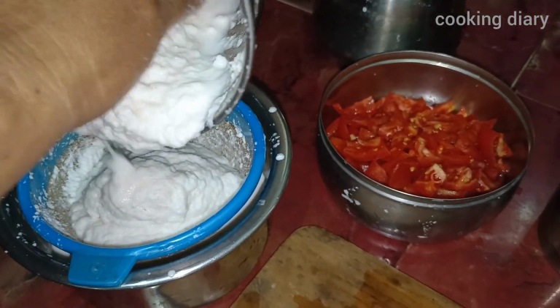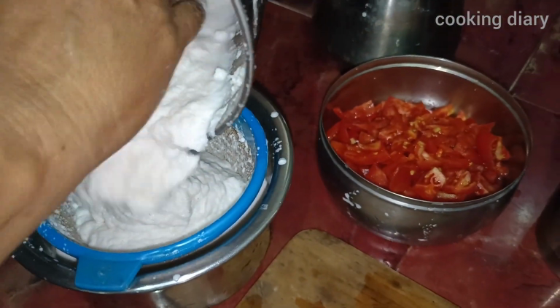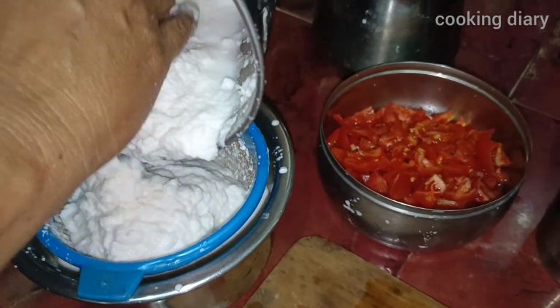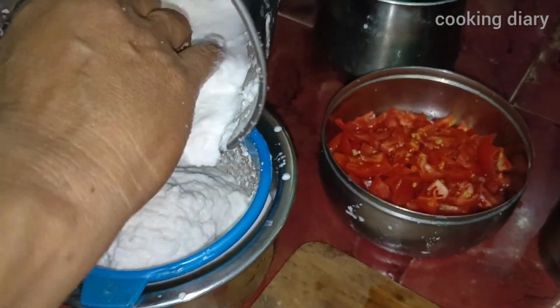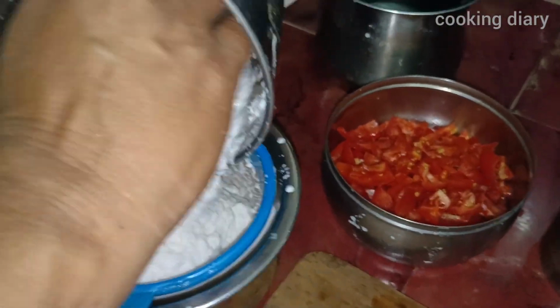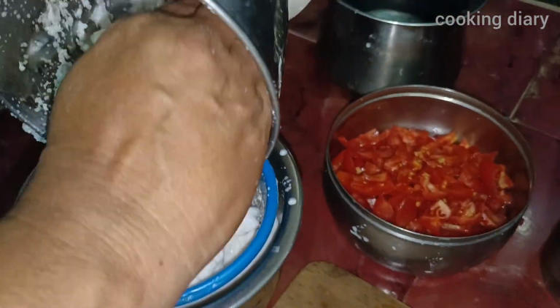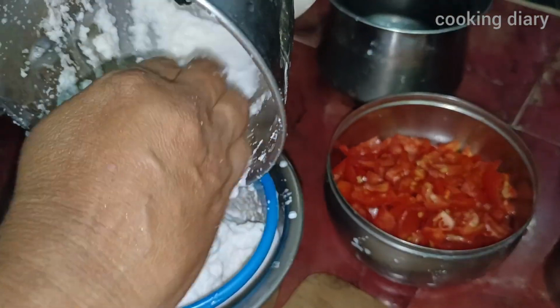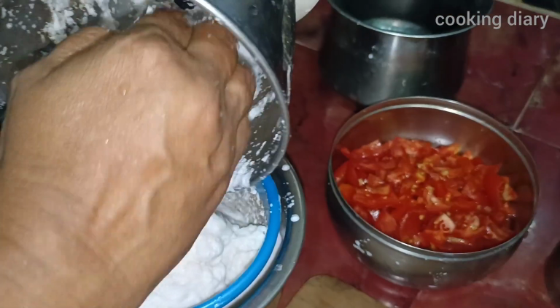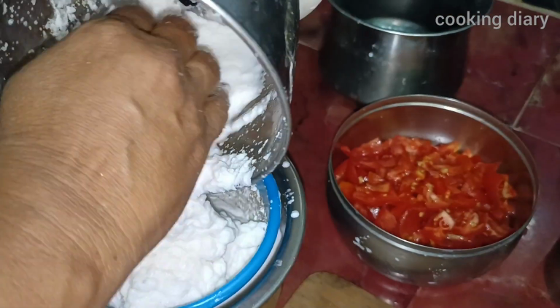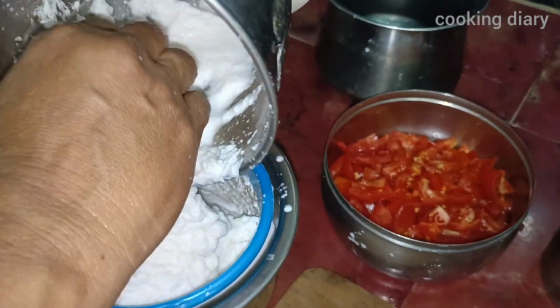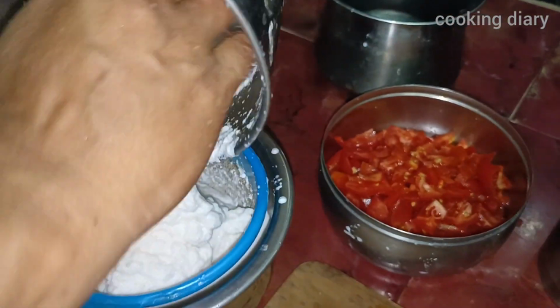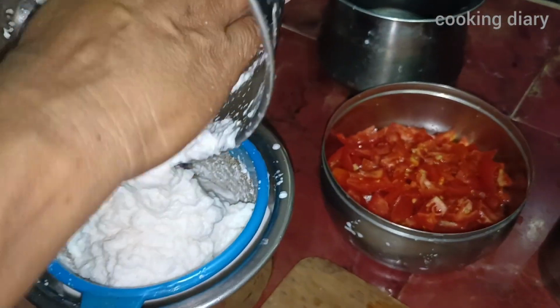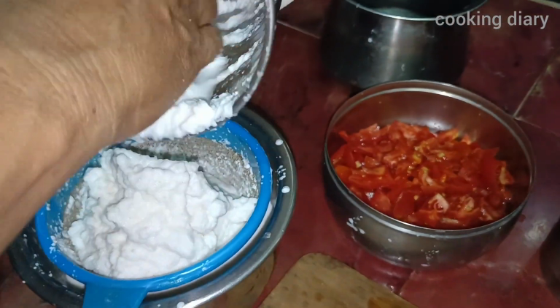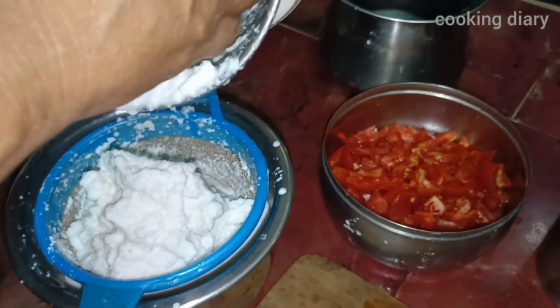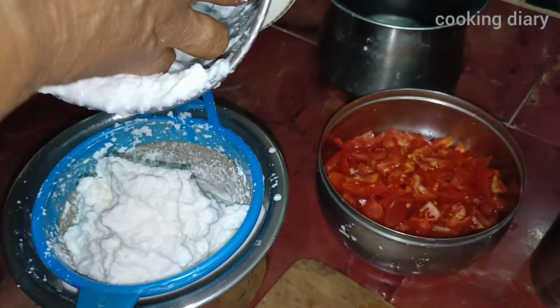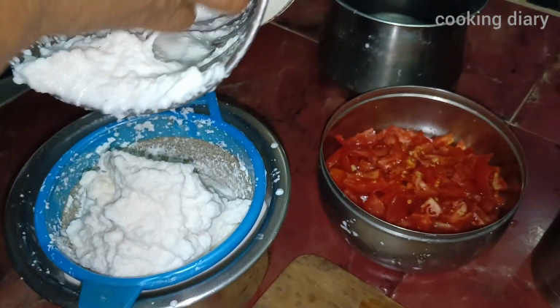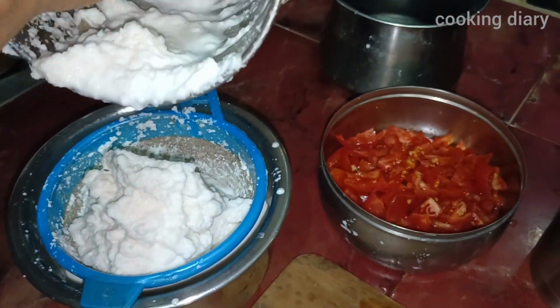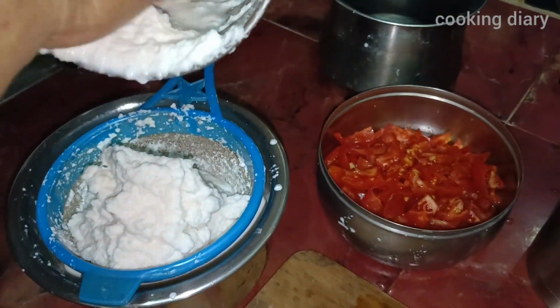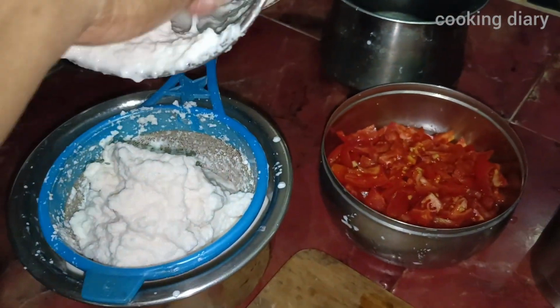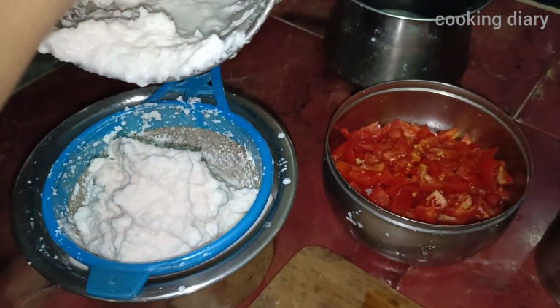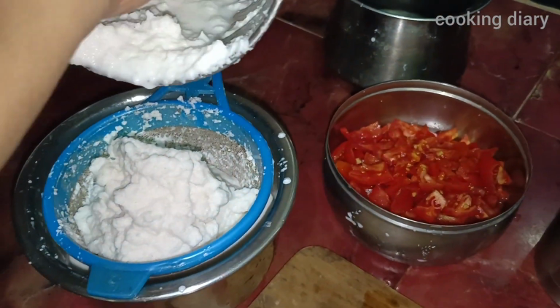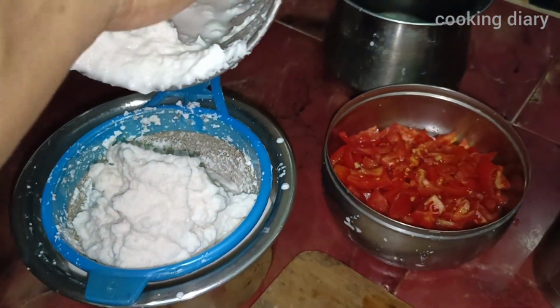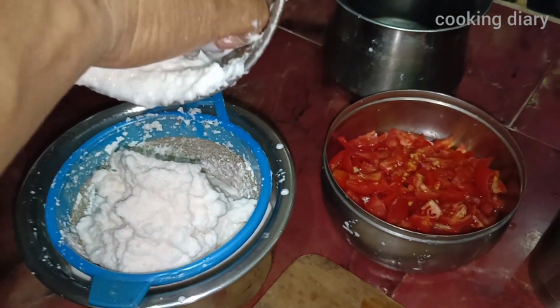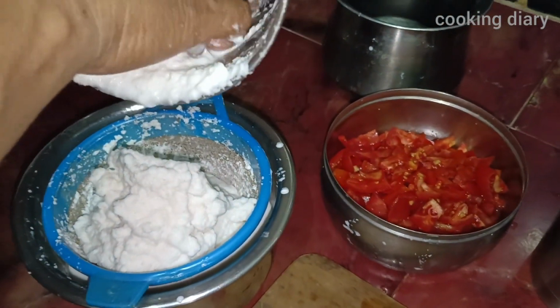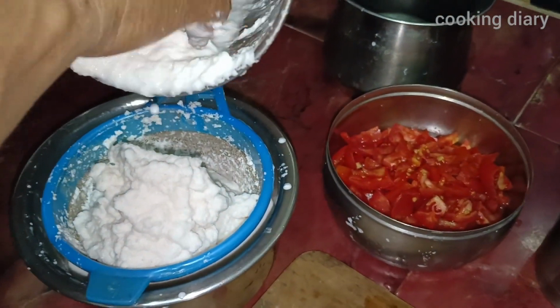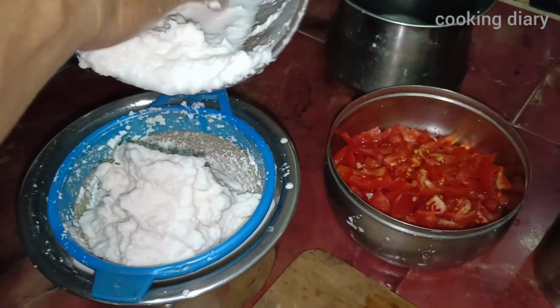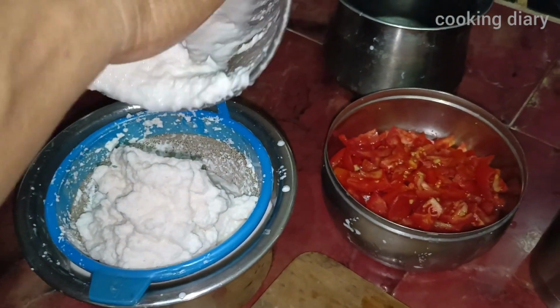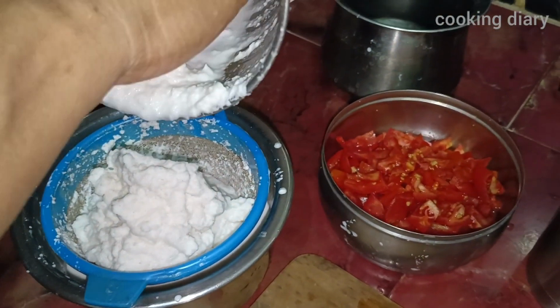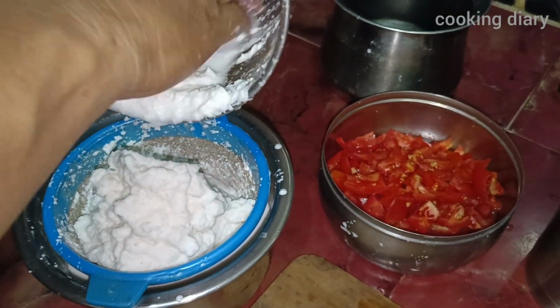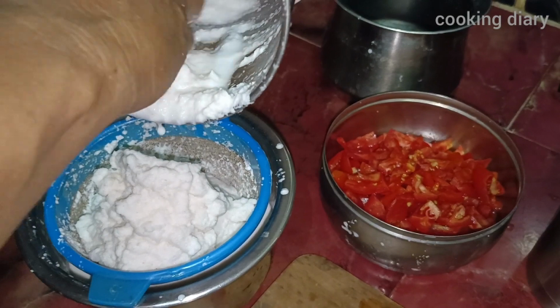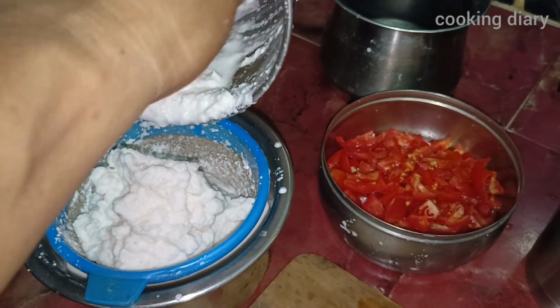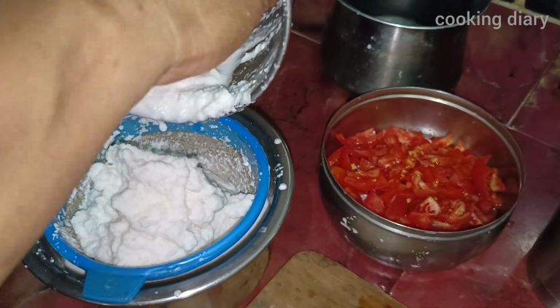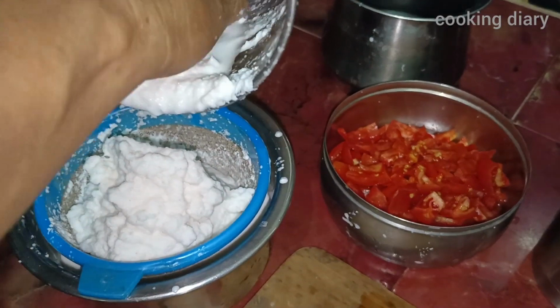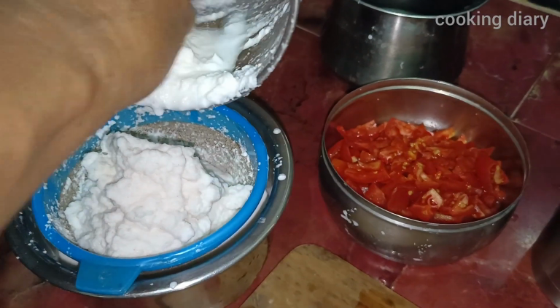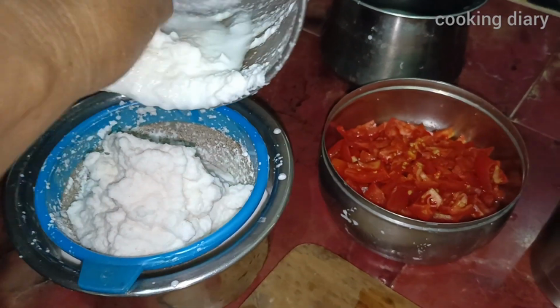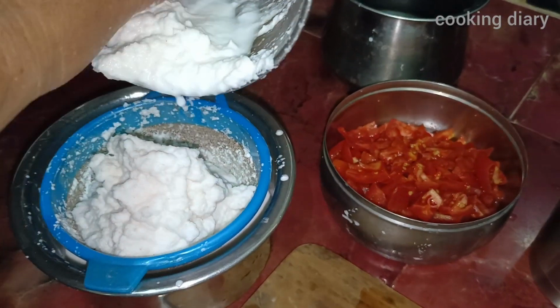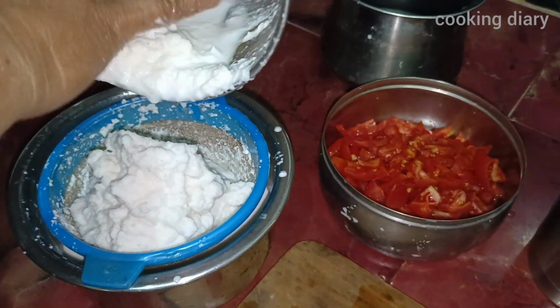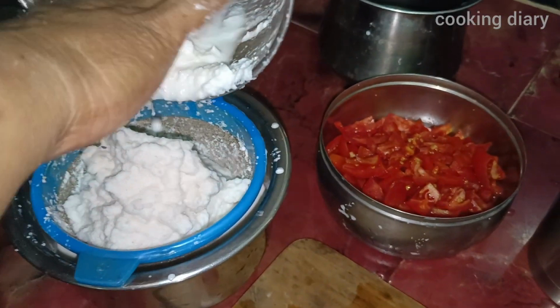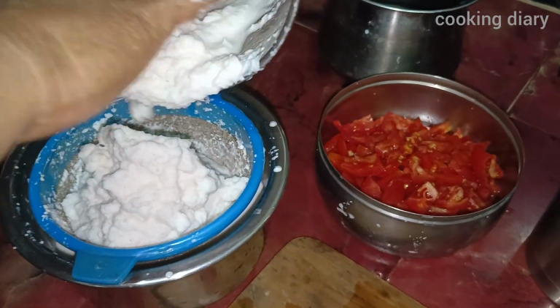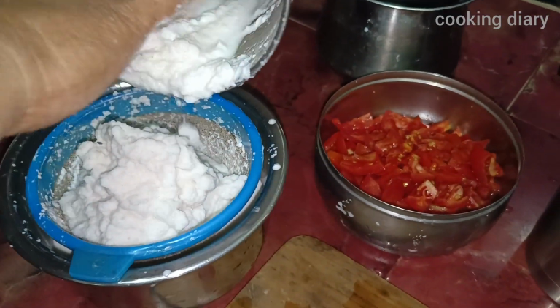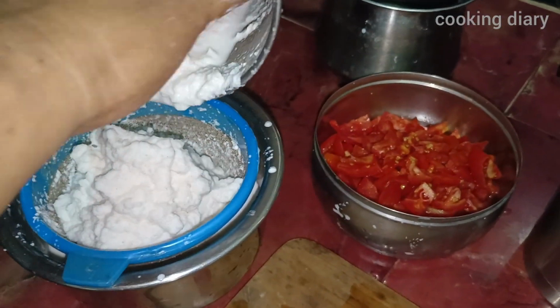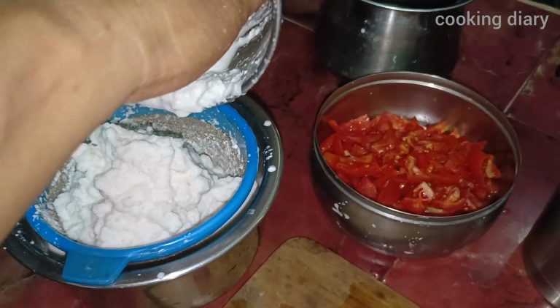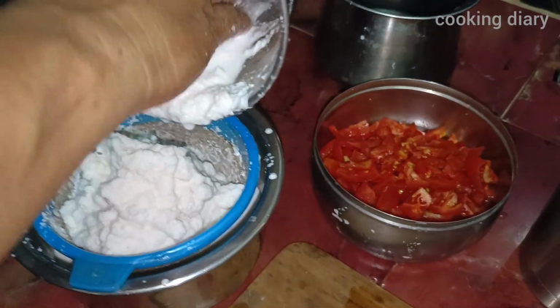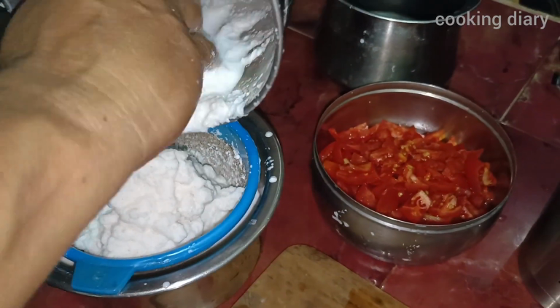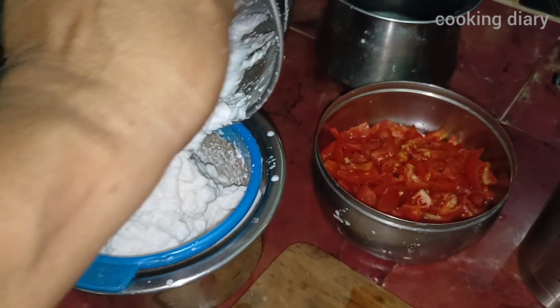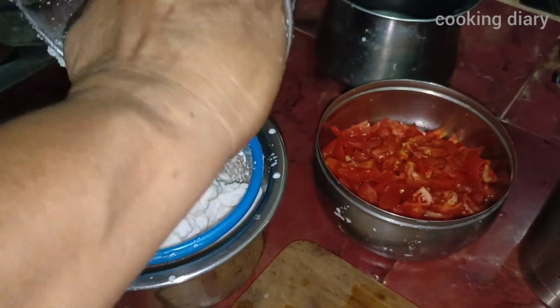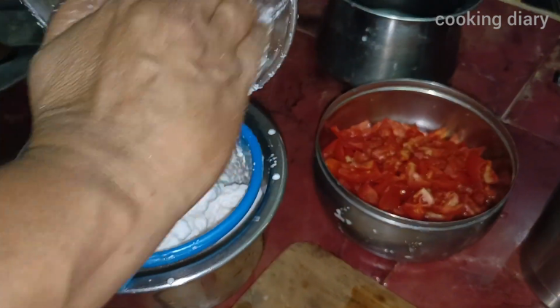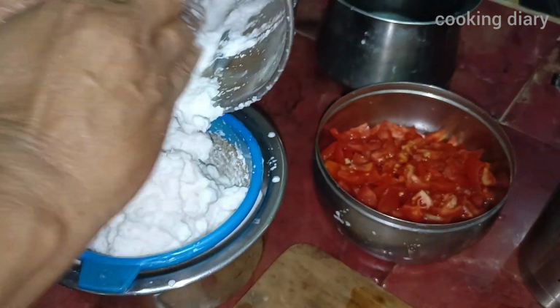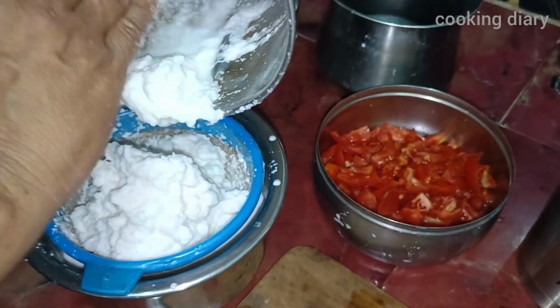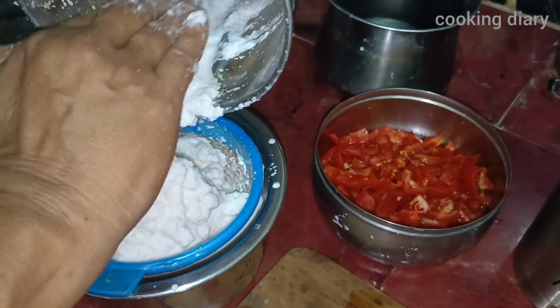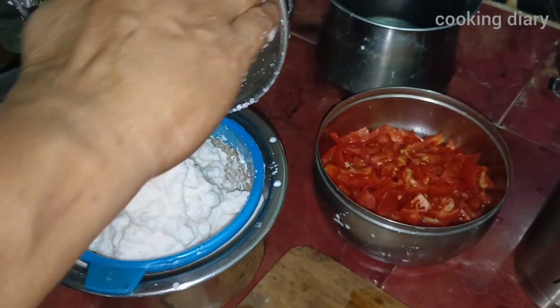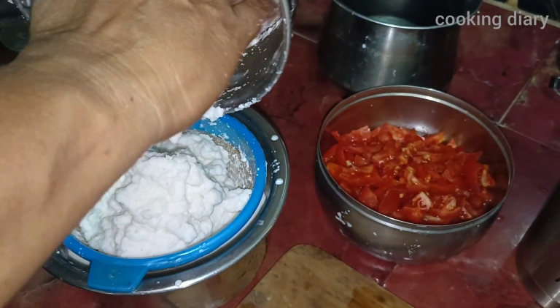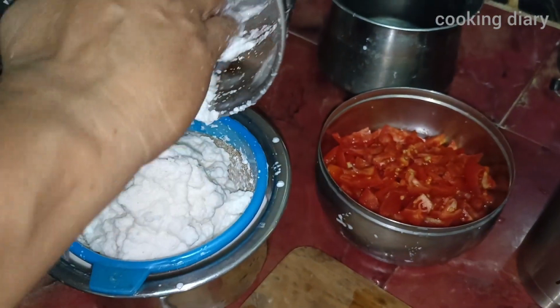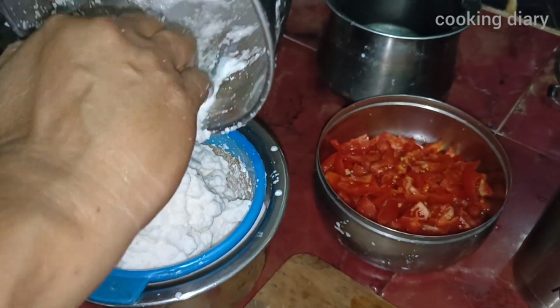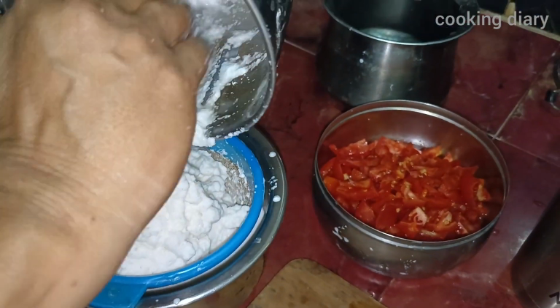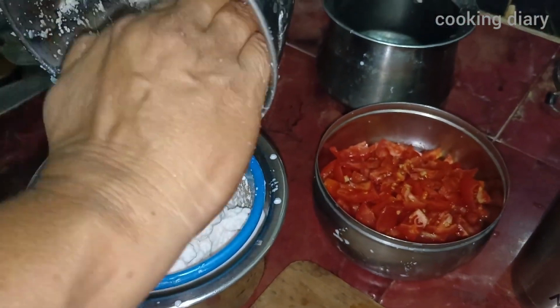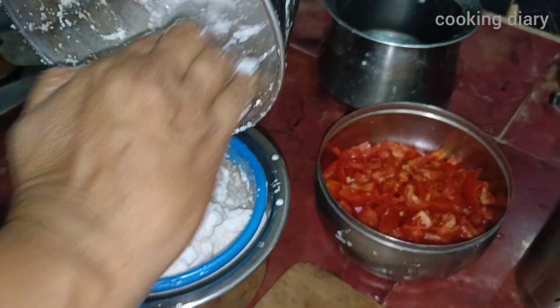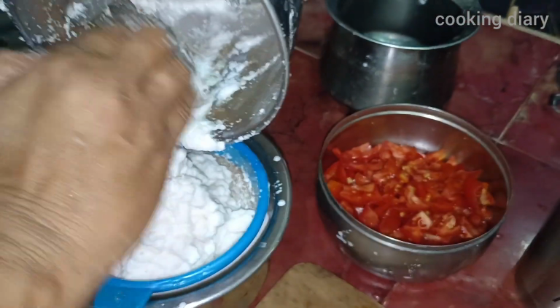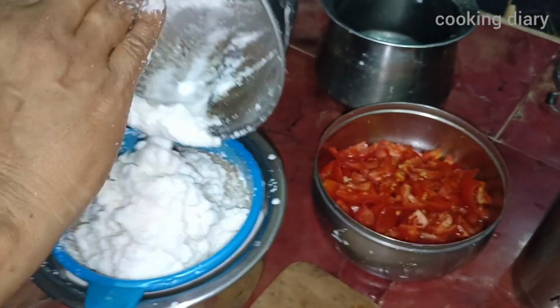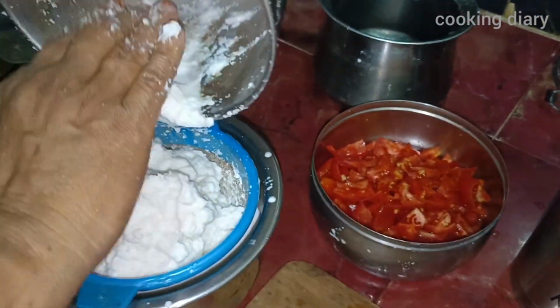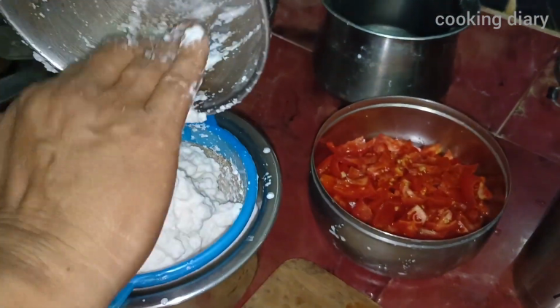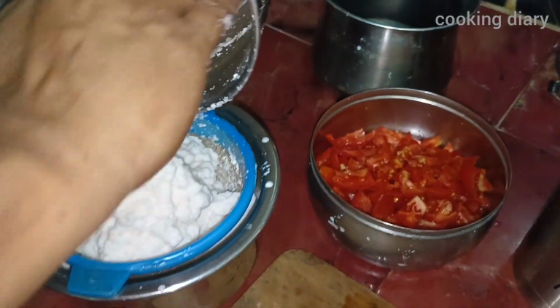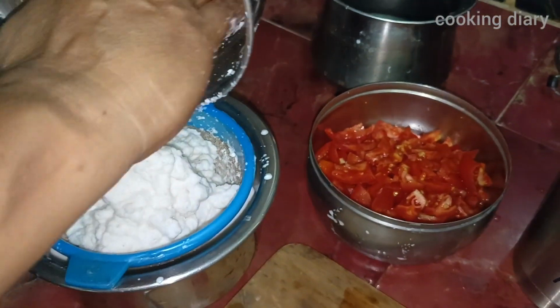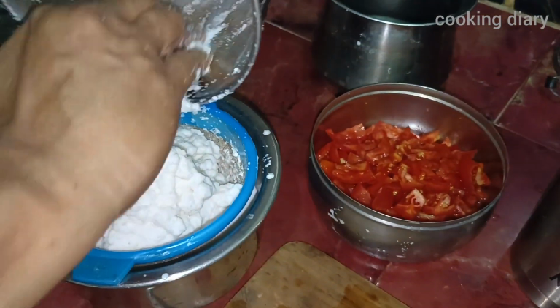So how to make the coconut milk rice? The coconut milk rice is a very simple recipe. We will do it in 10 minutes.